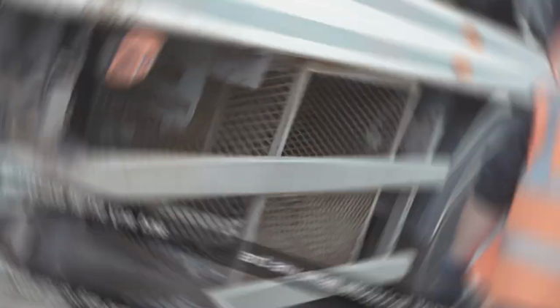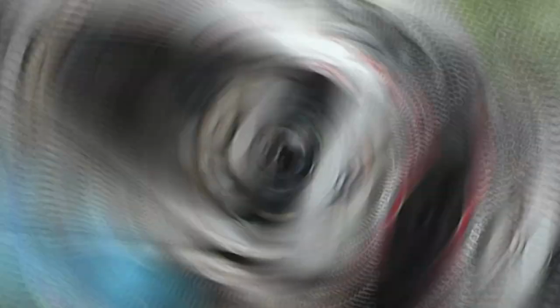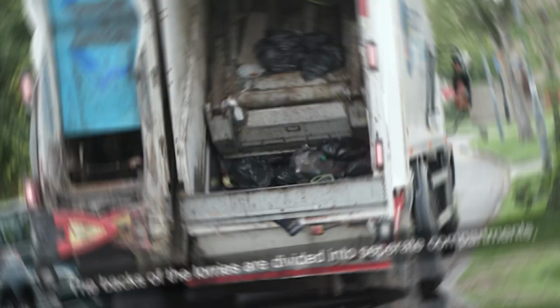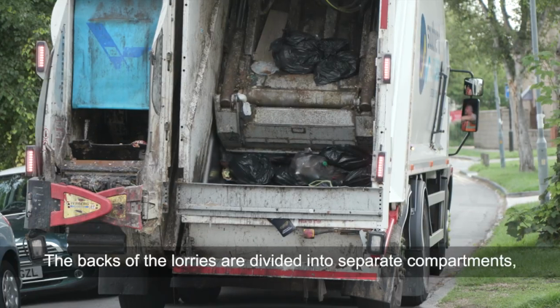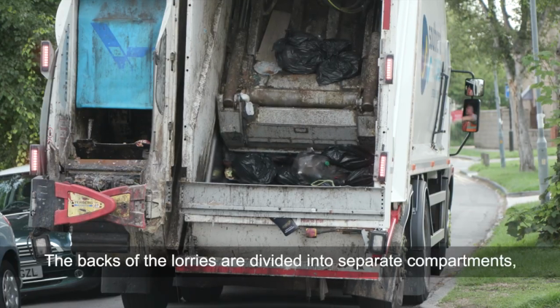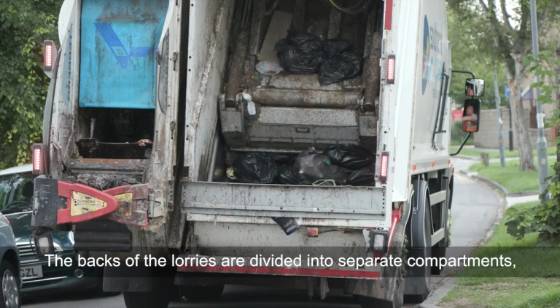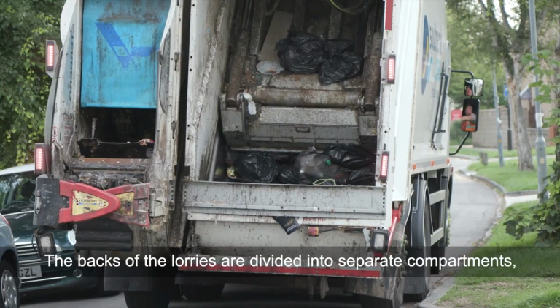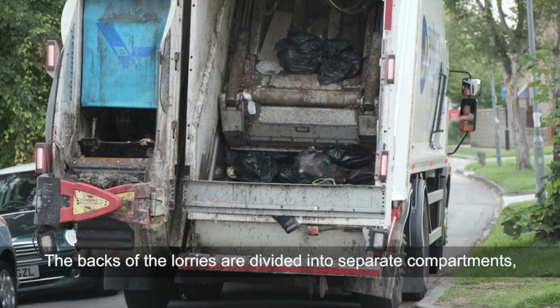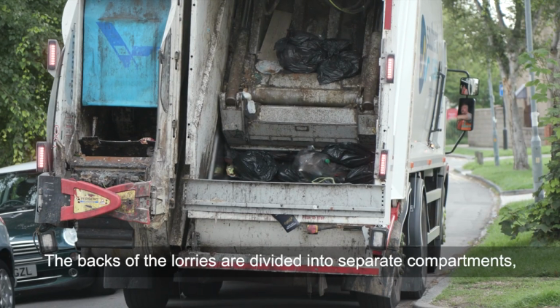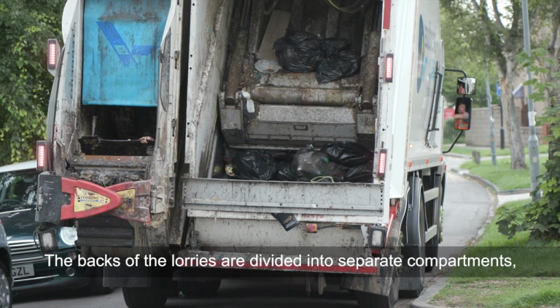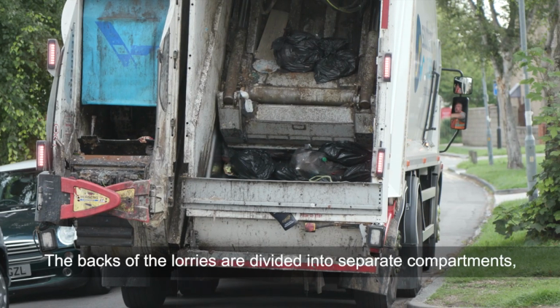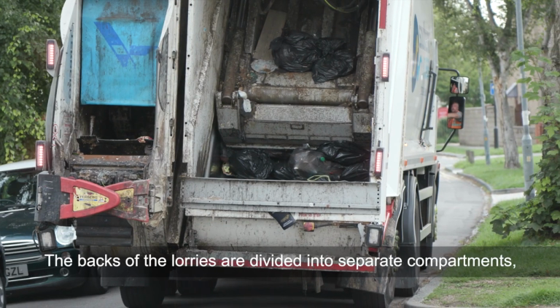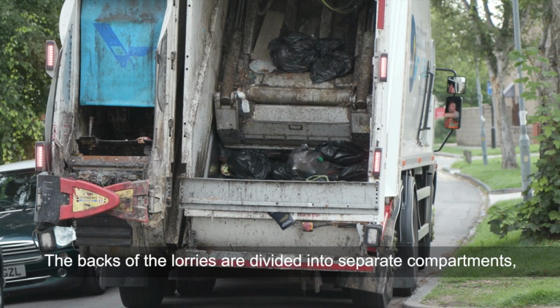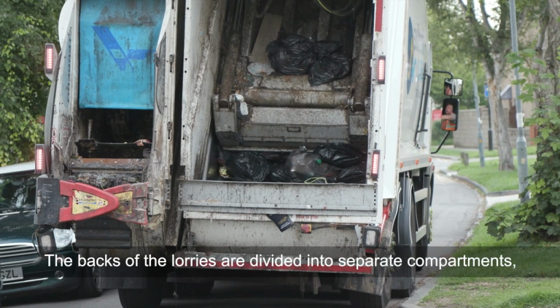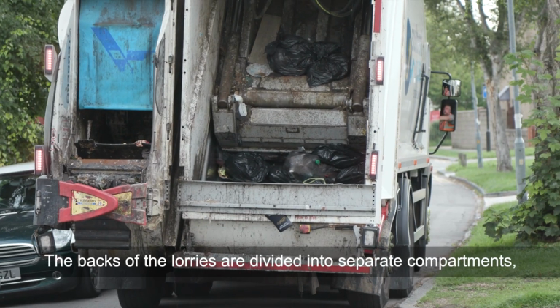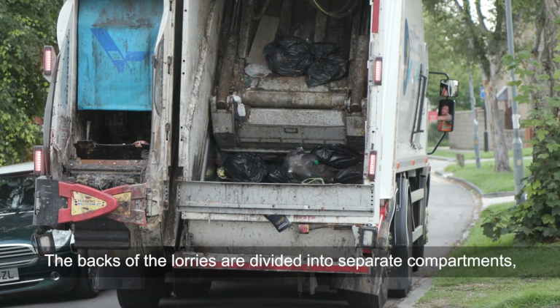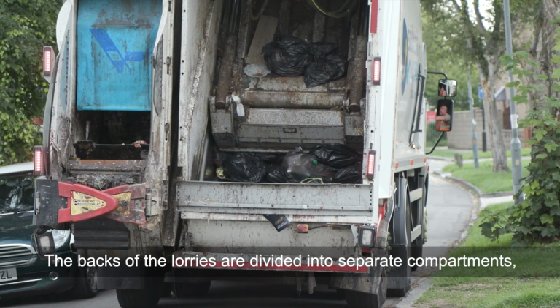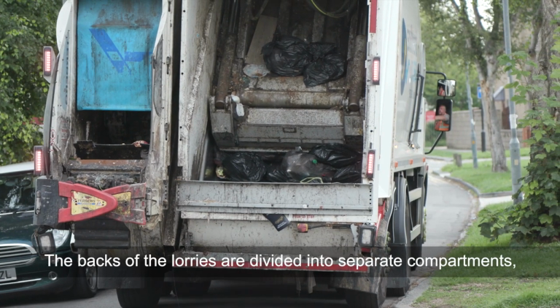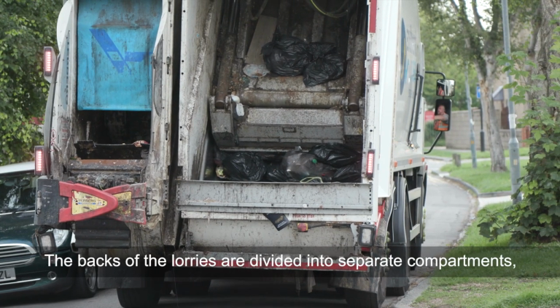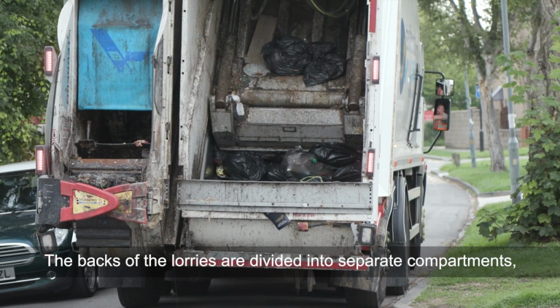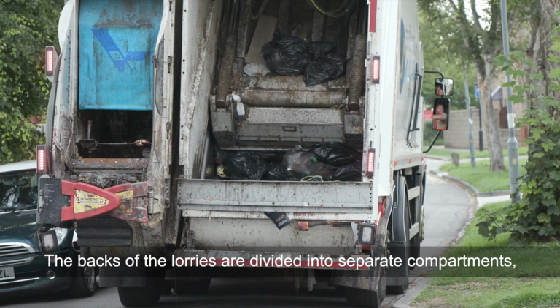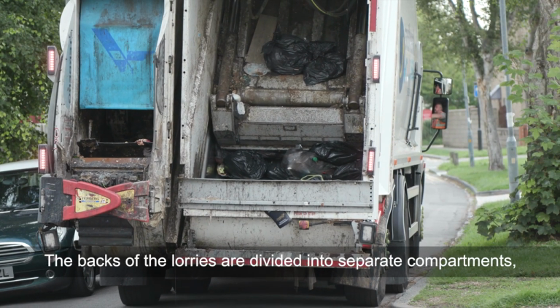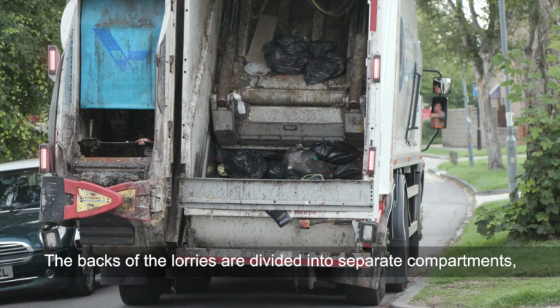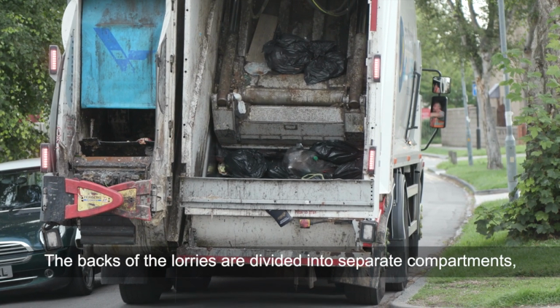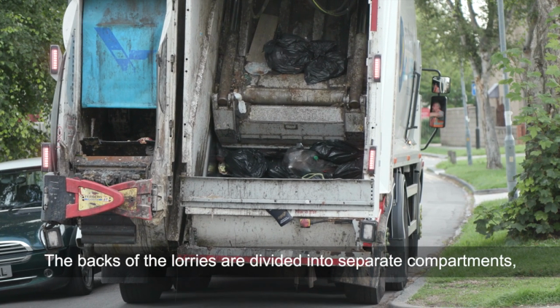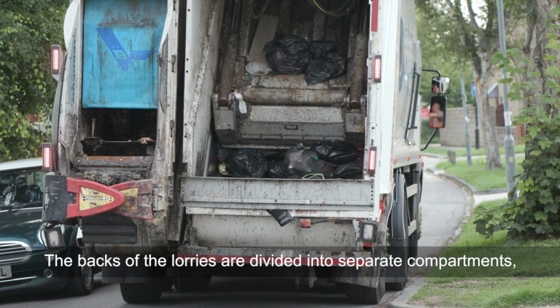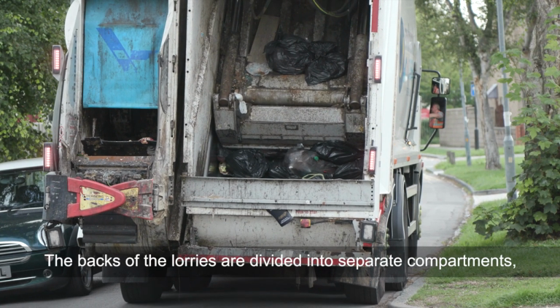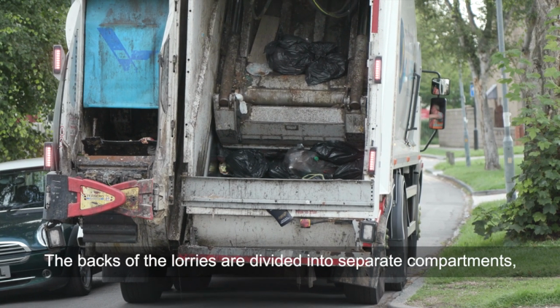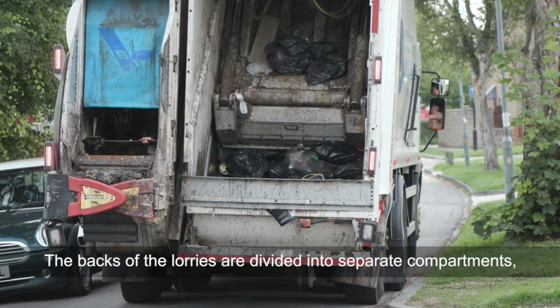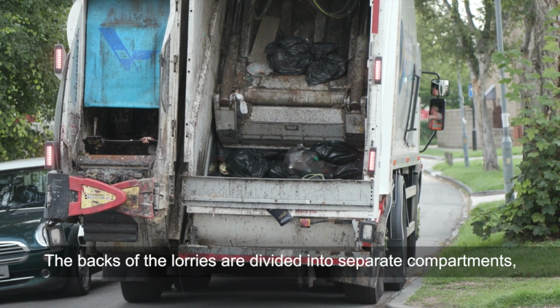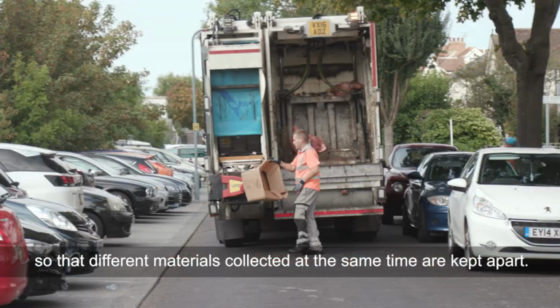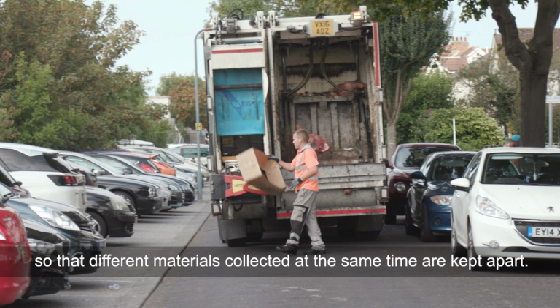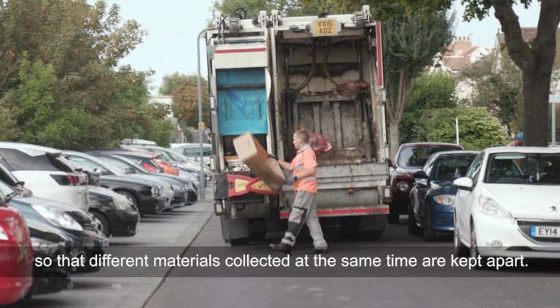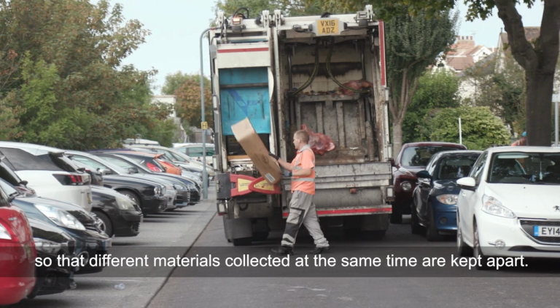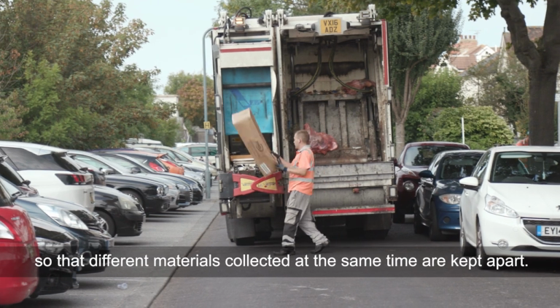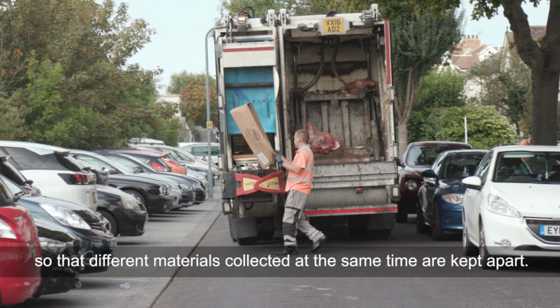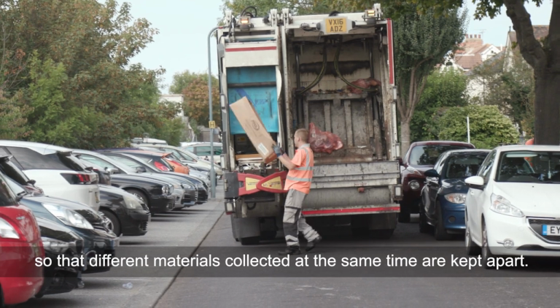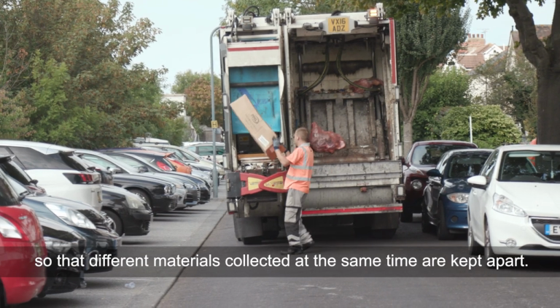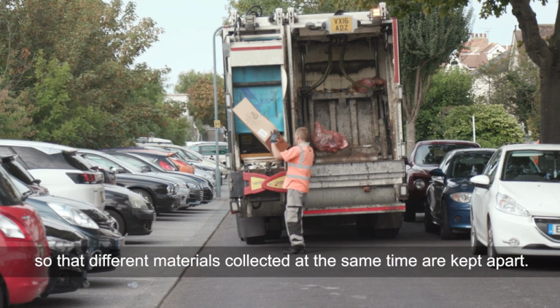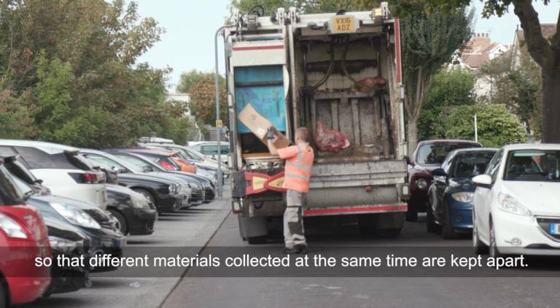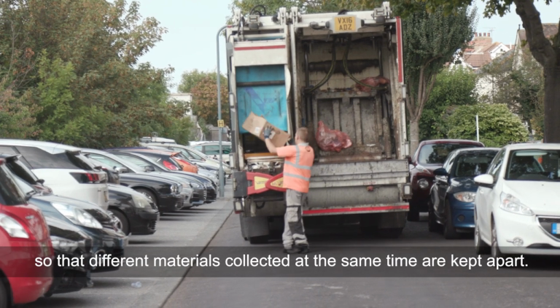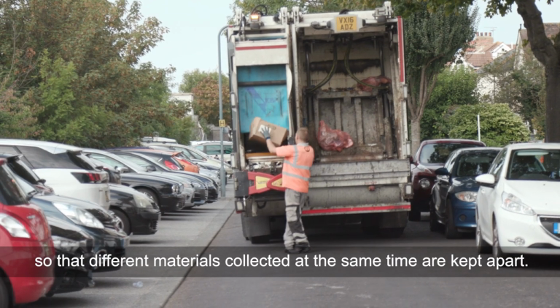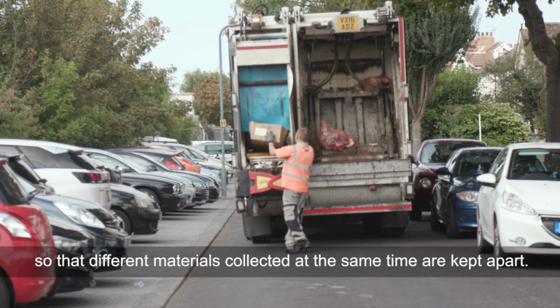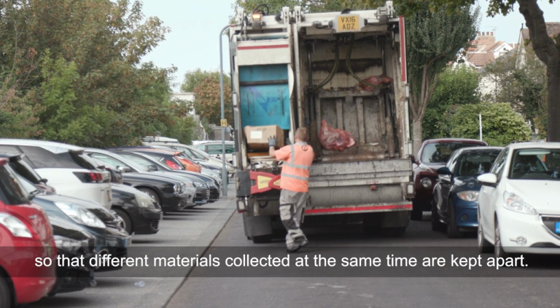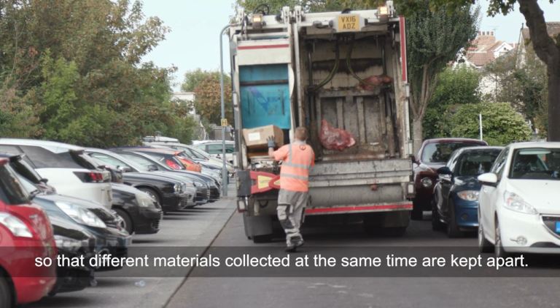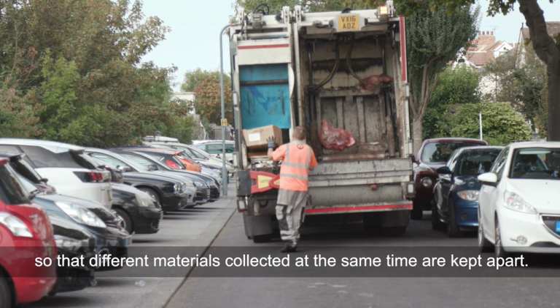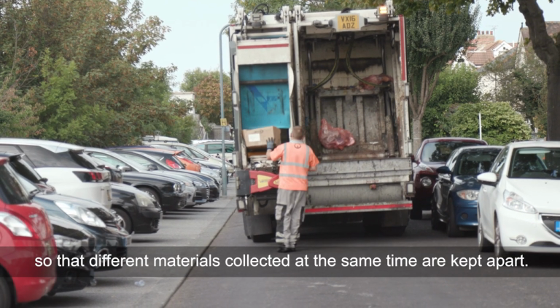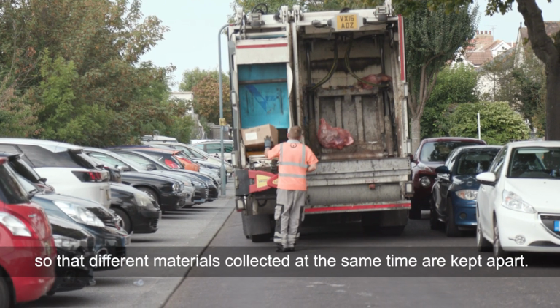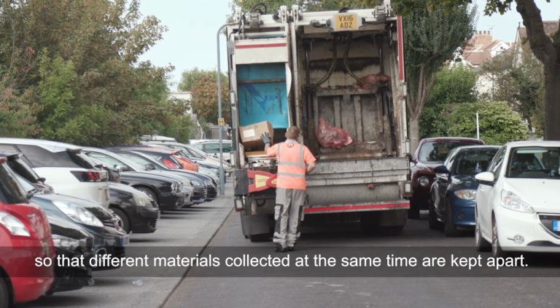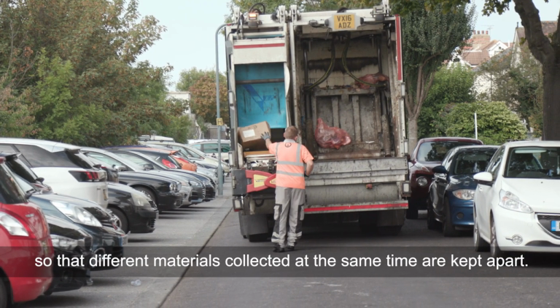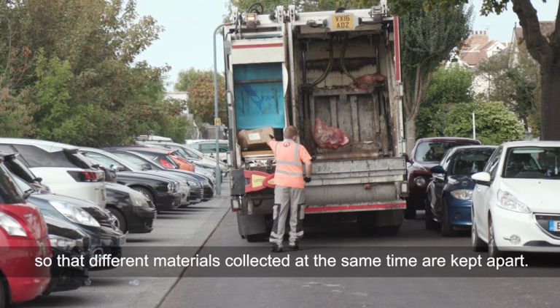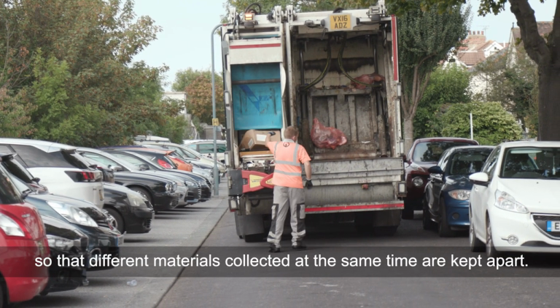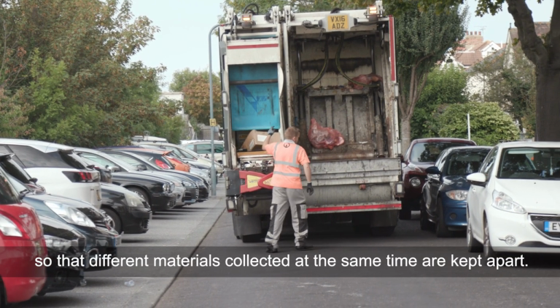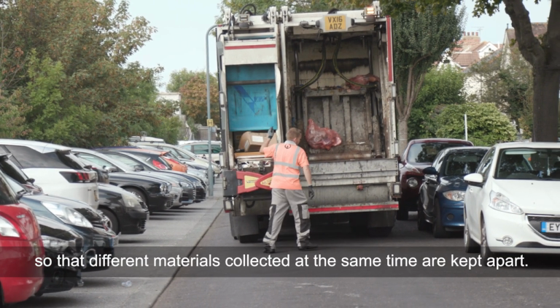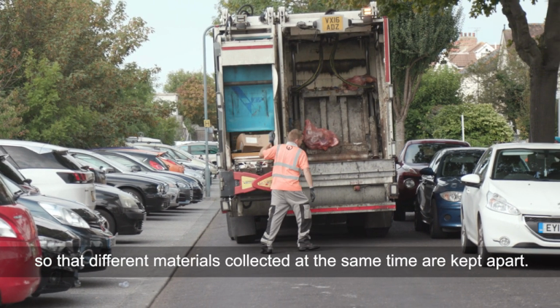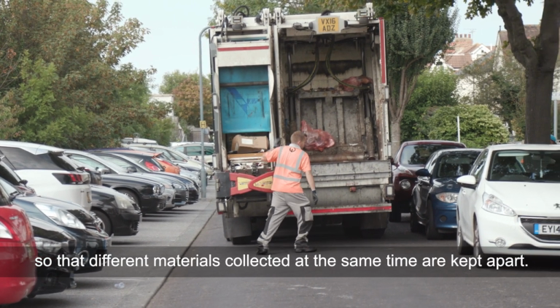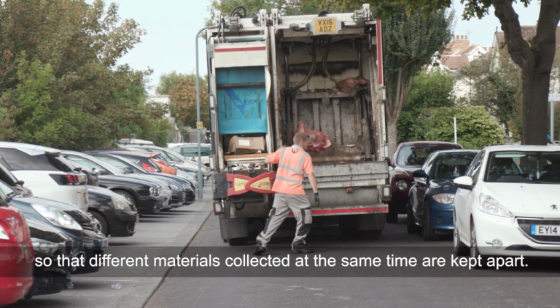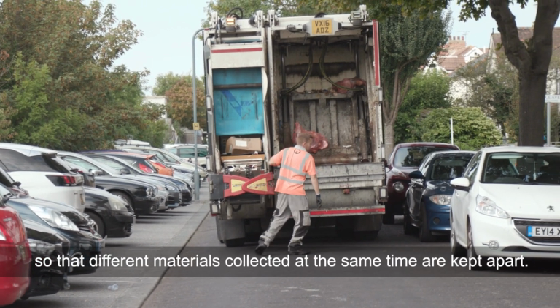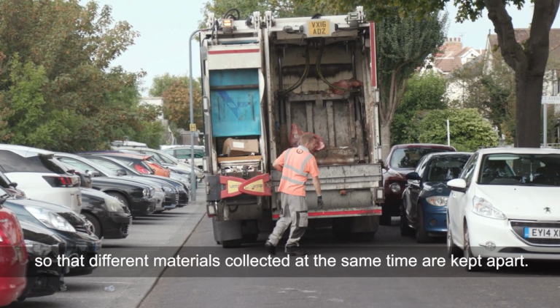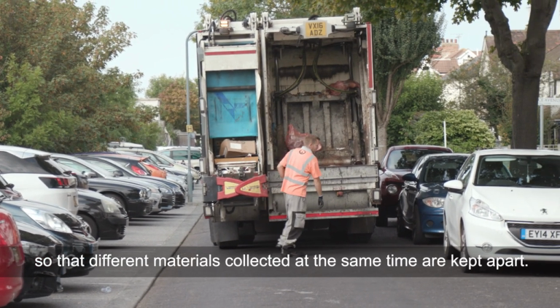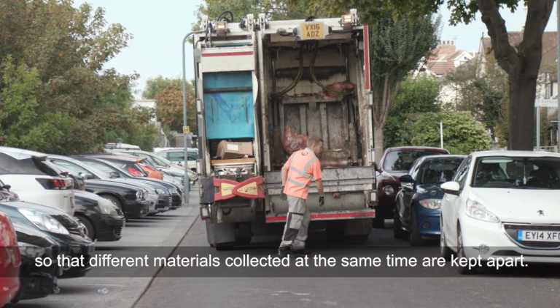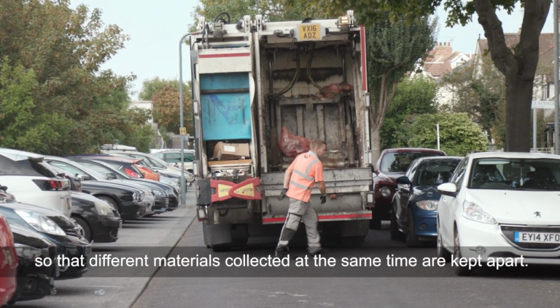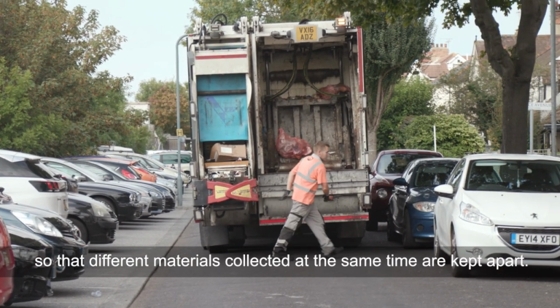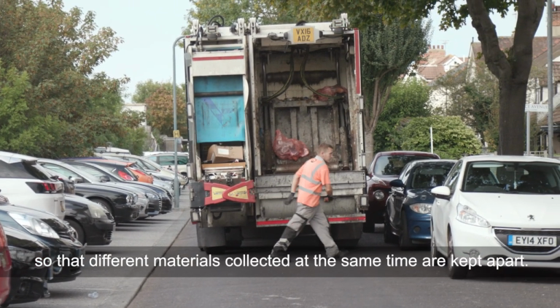The backs of the lorries are divided into separate compartments so that different materials collected at the same time are kept apart.